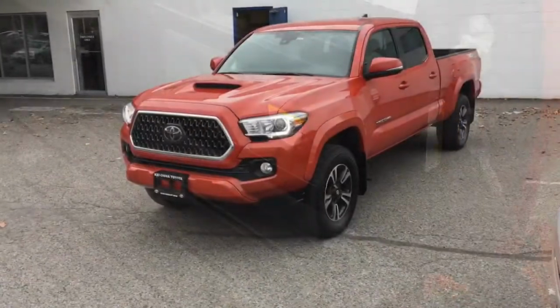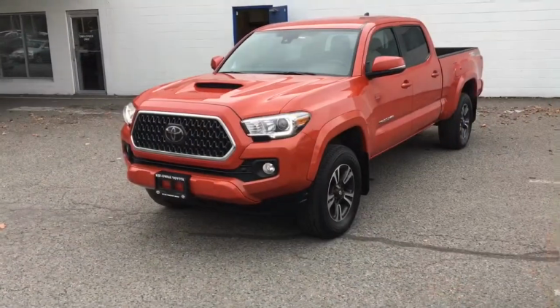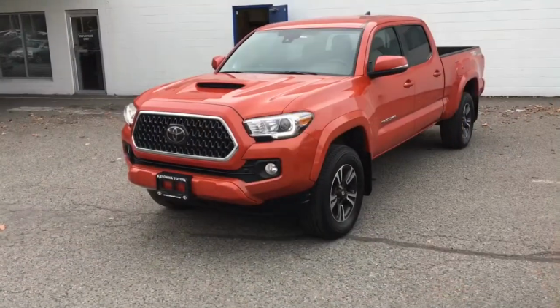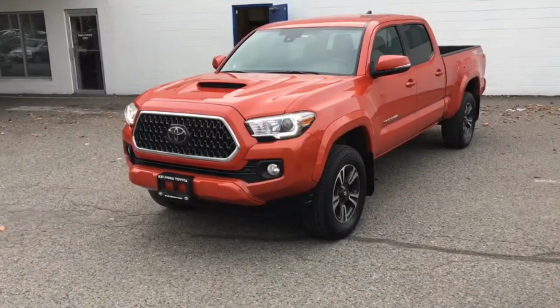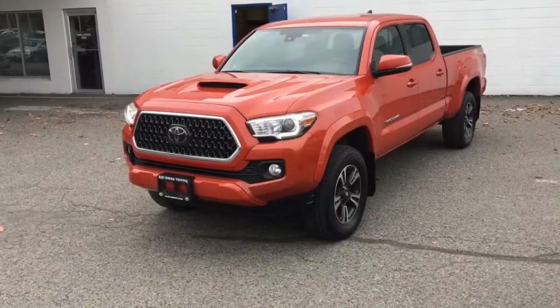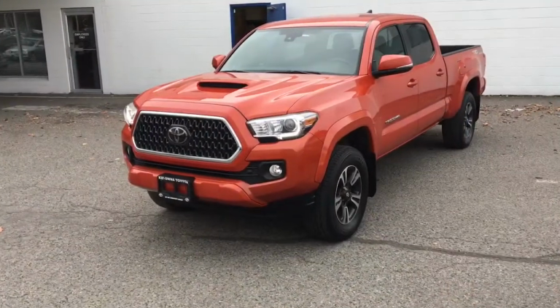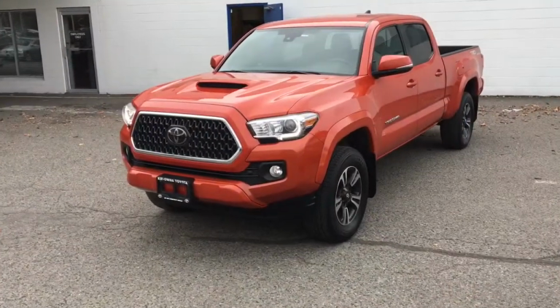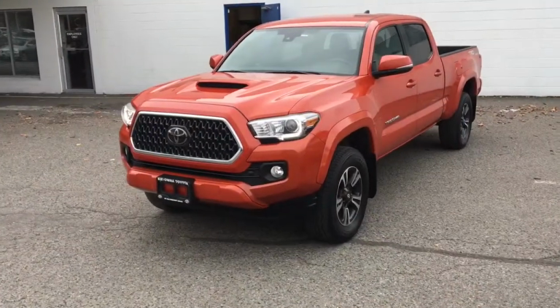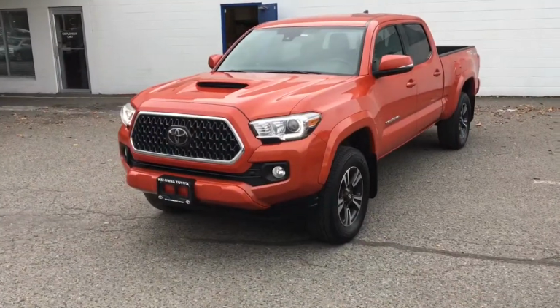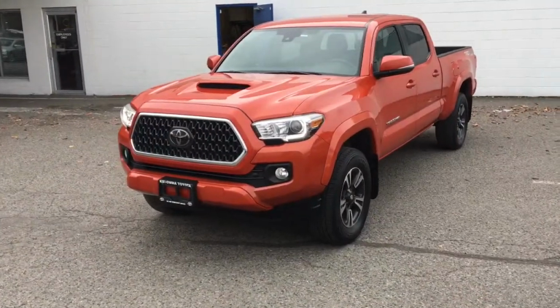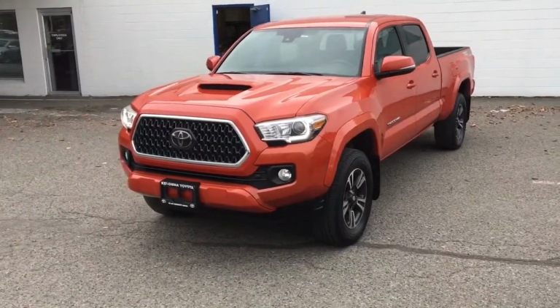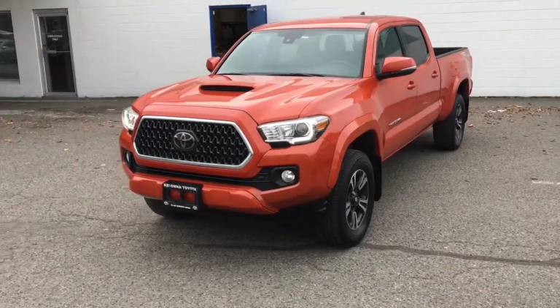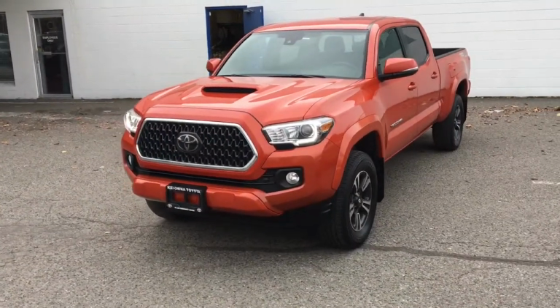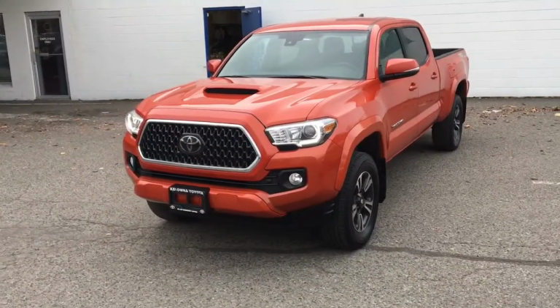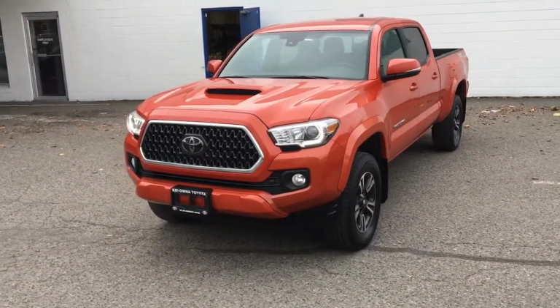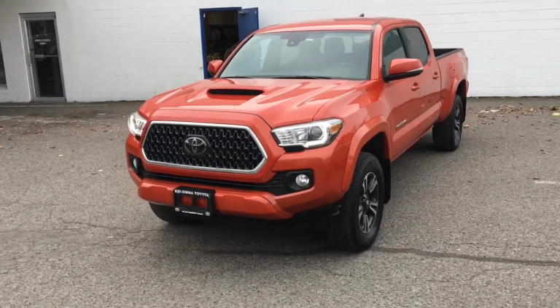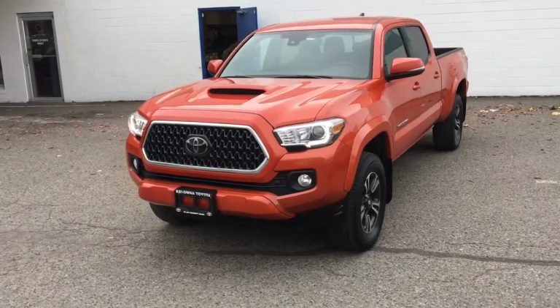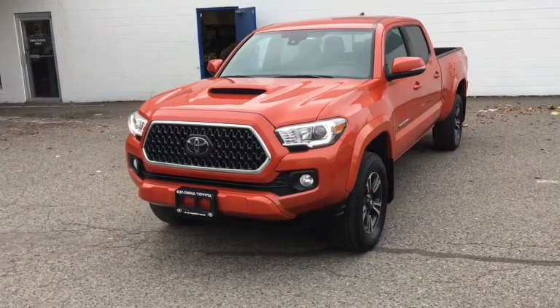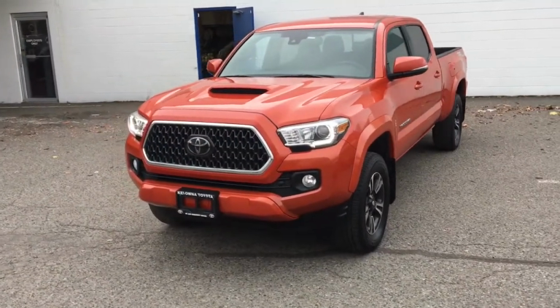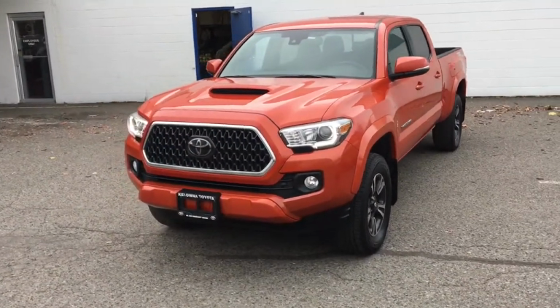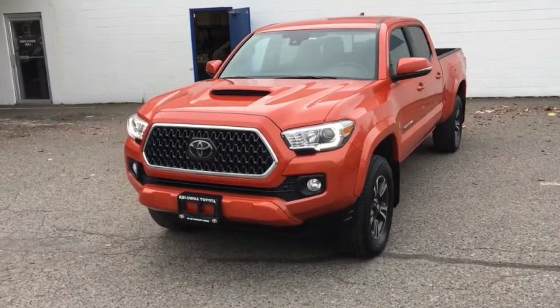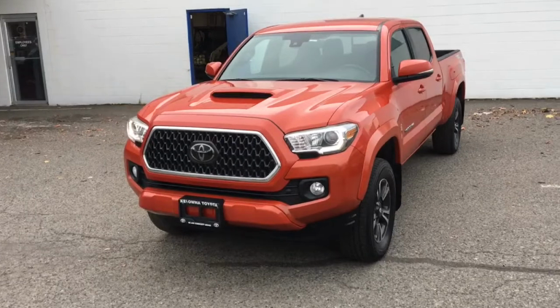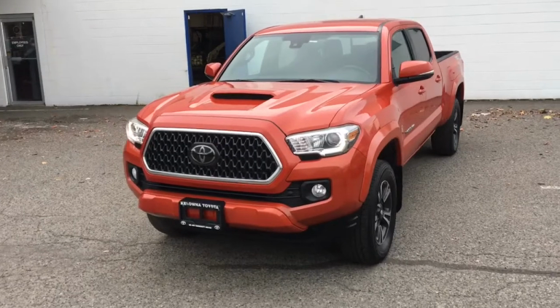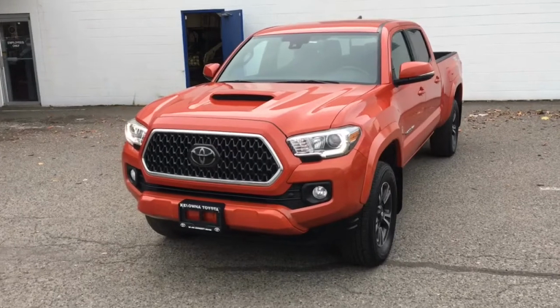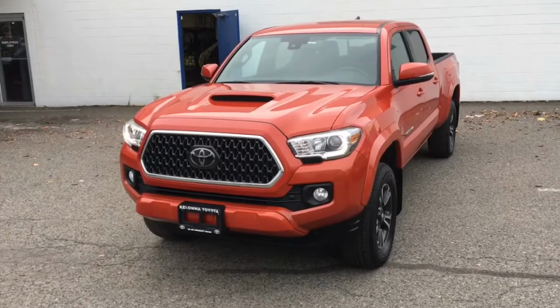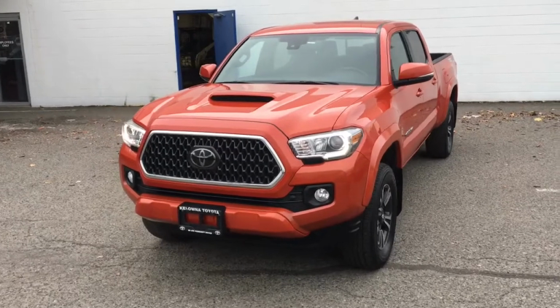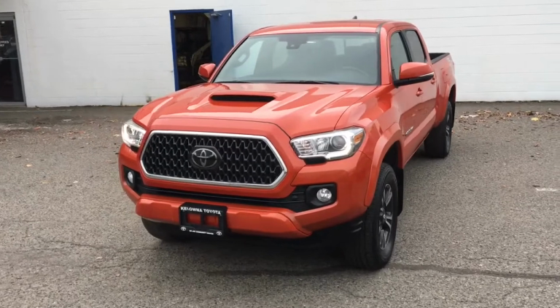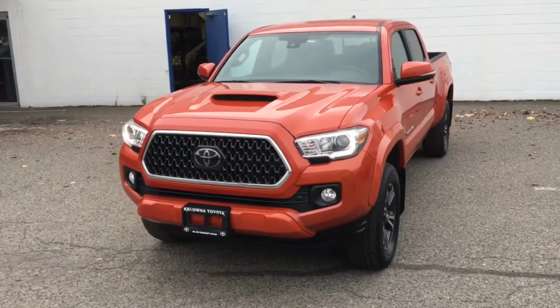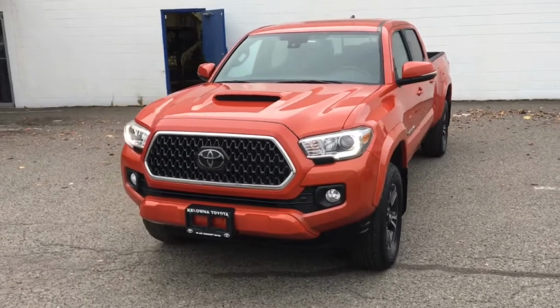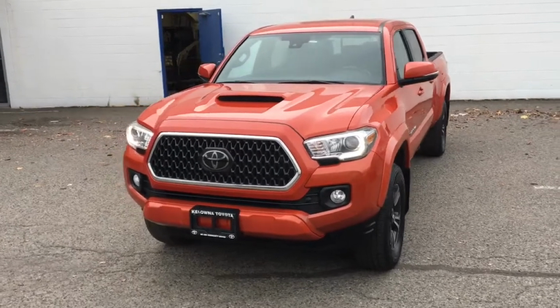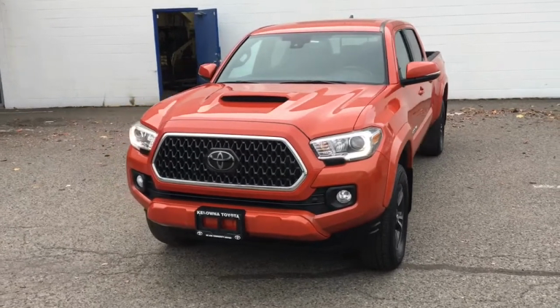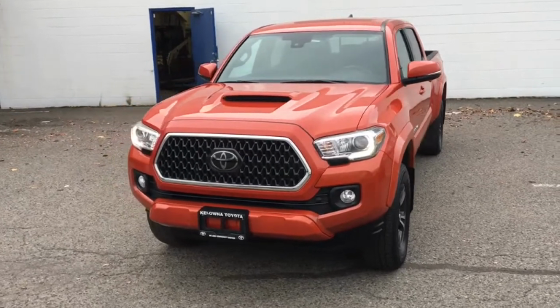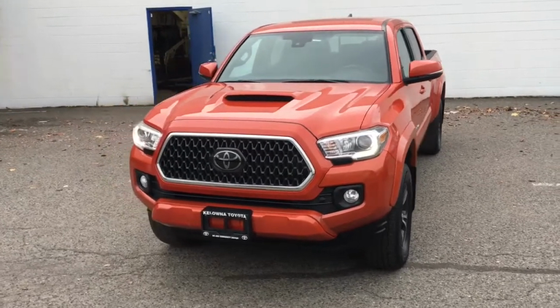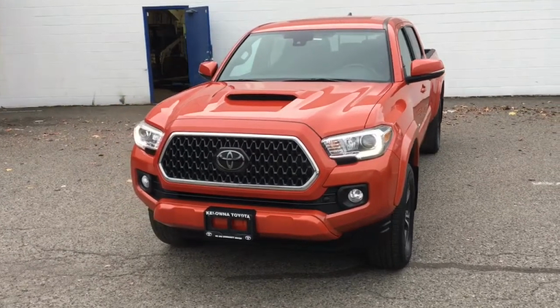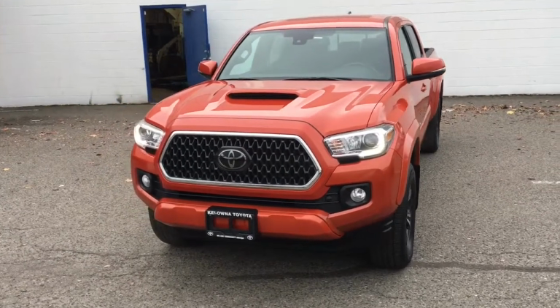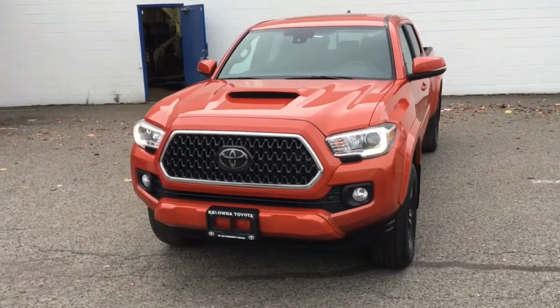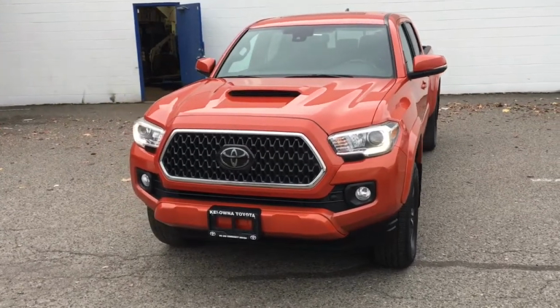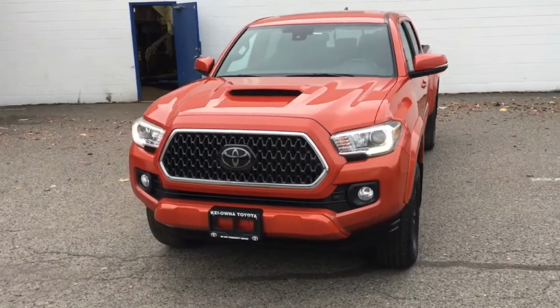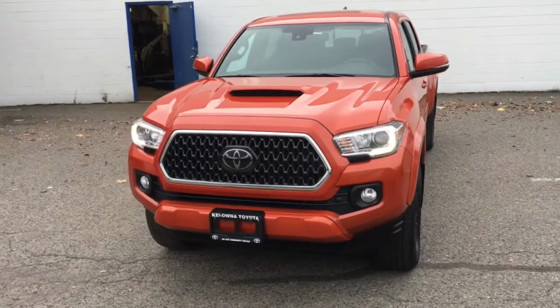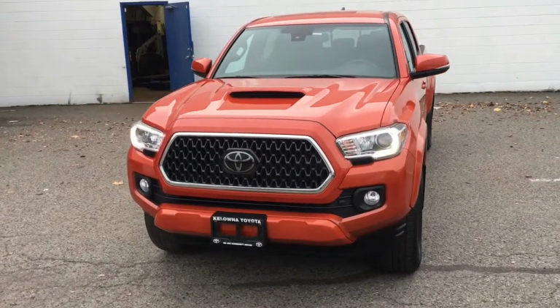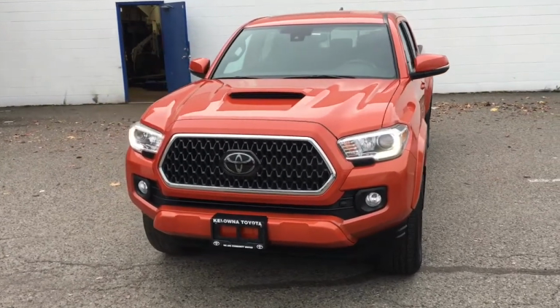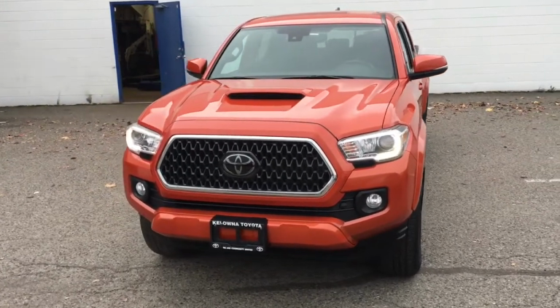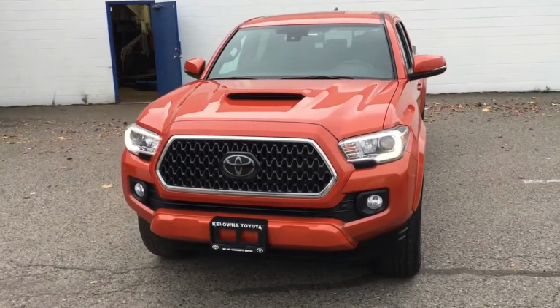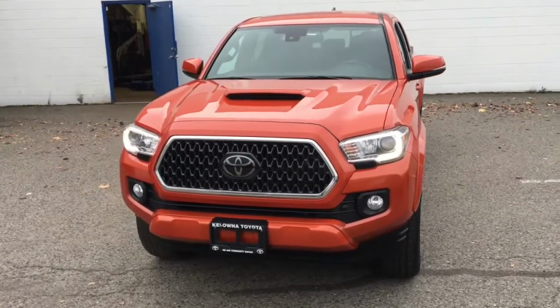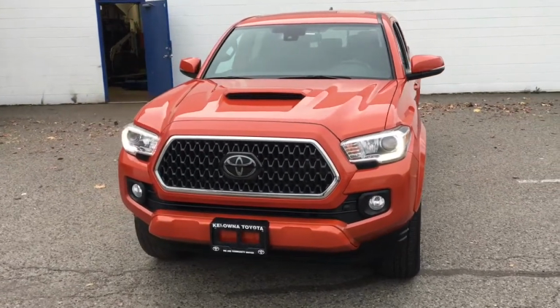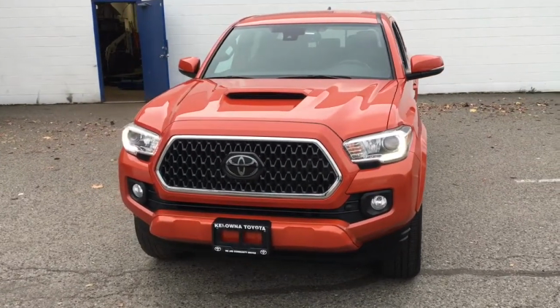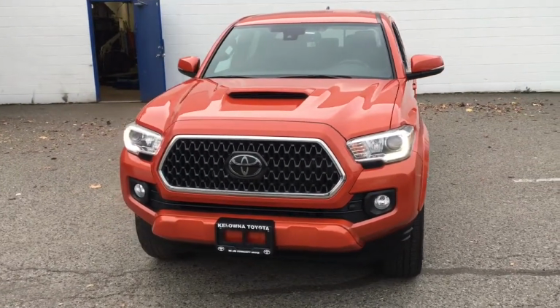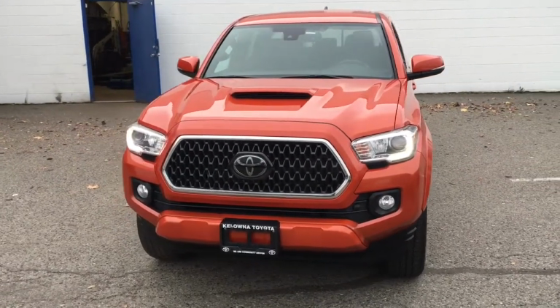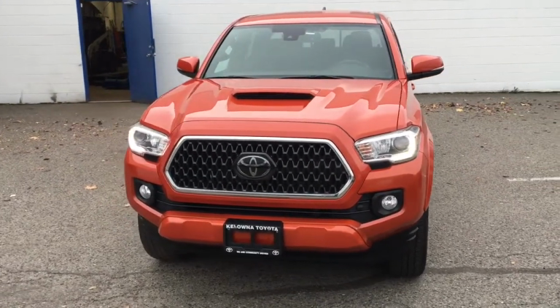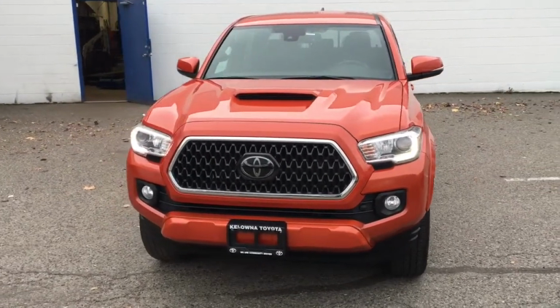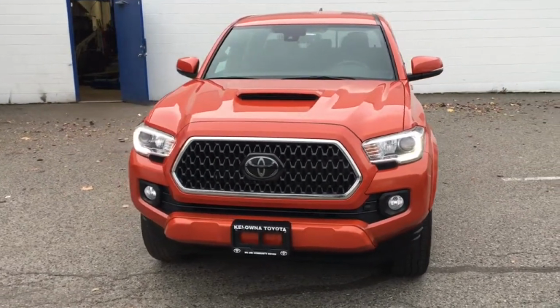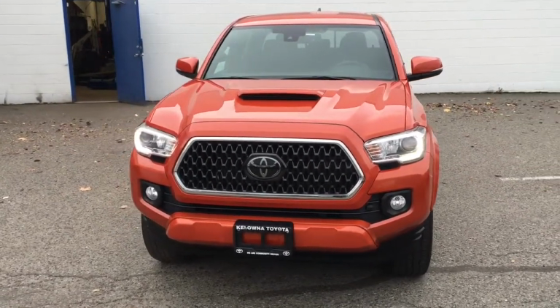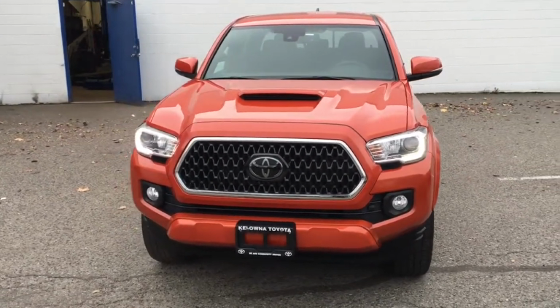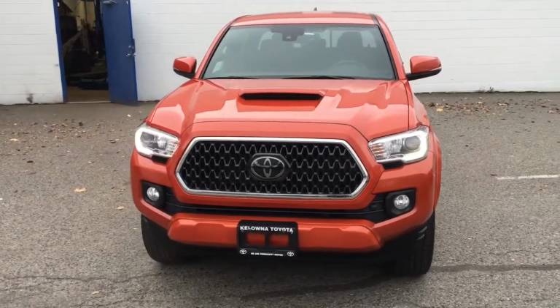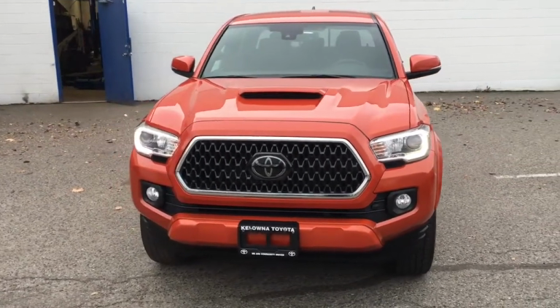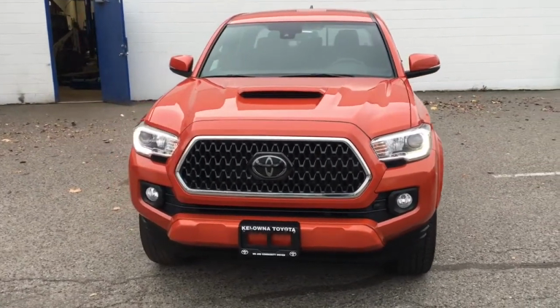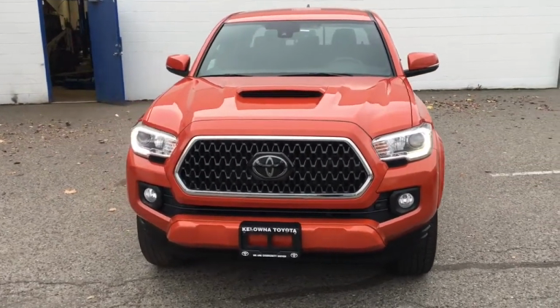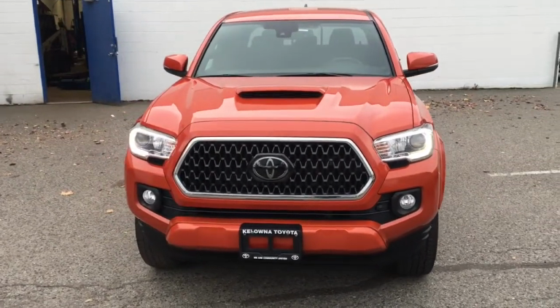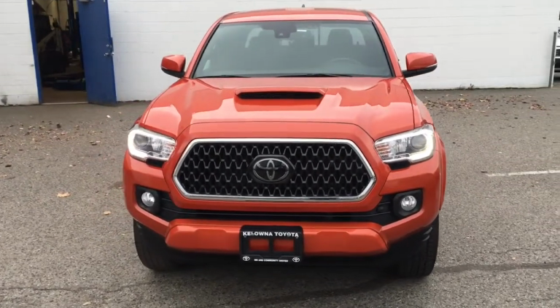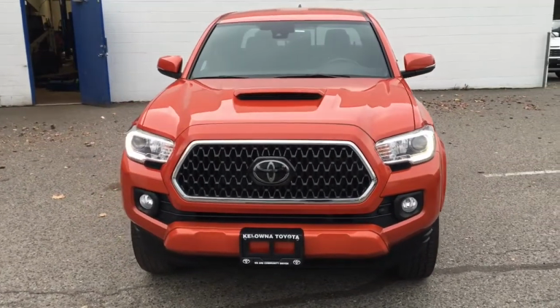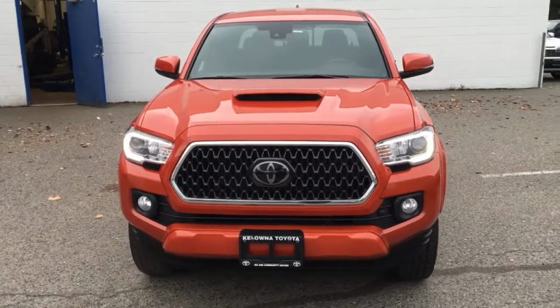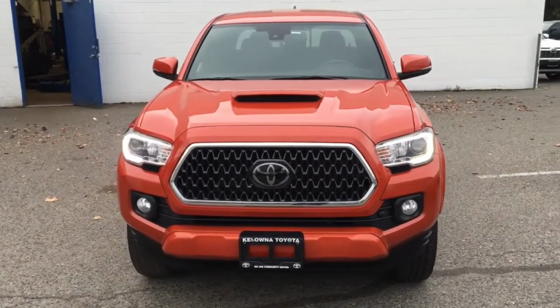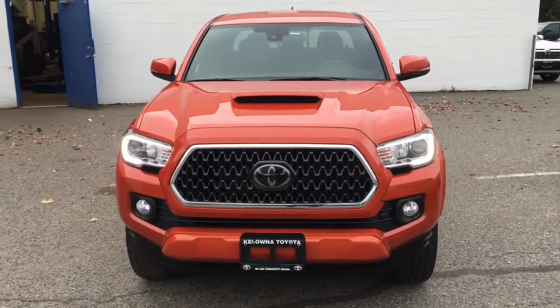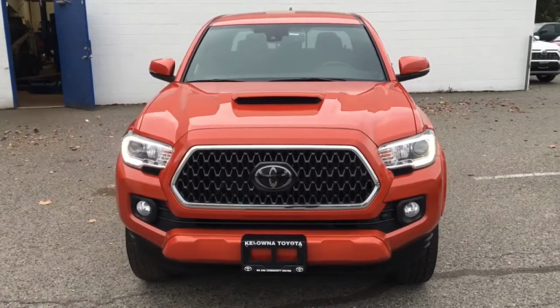From the driver's side, the truck features projector beam headlights, a blacked out grill with chrome trim, fog lights and LED running lights.